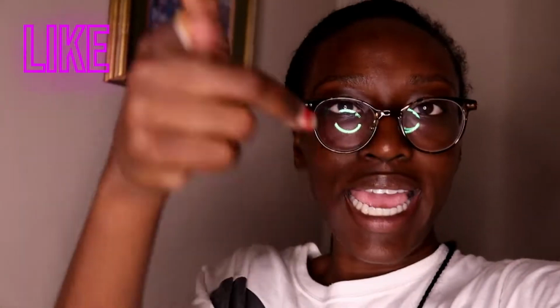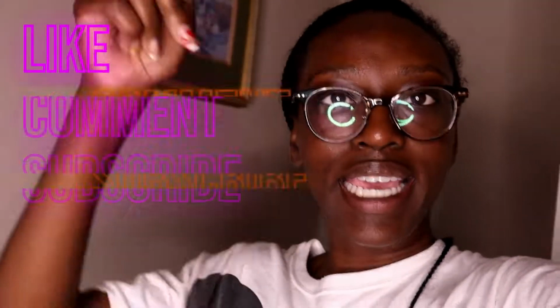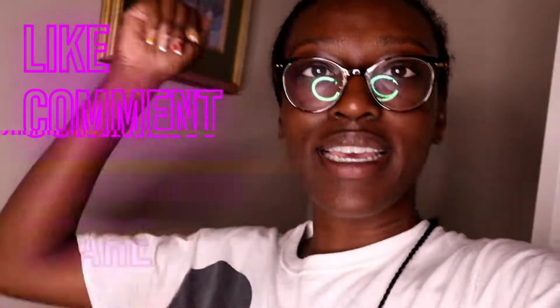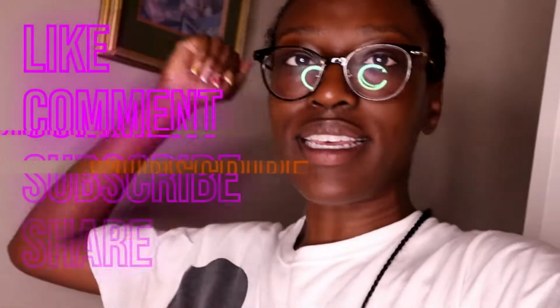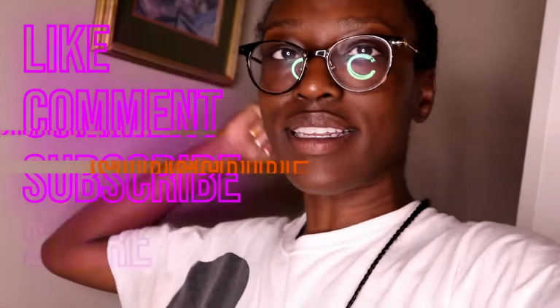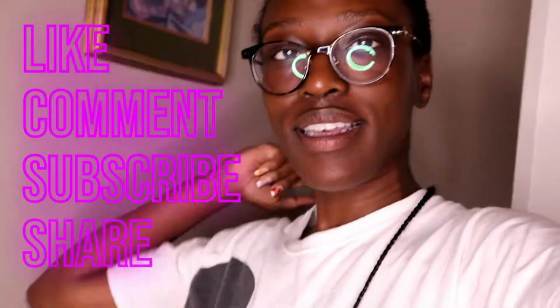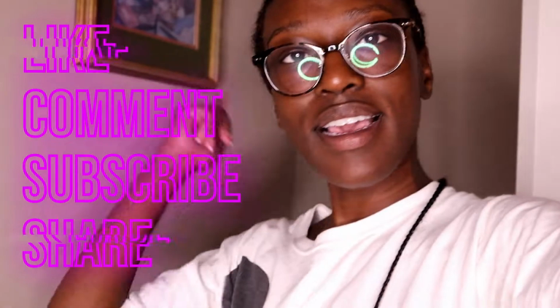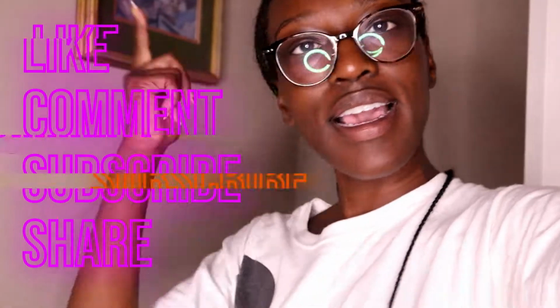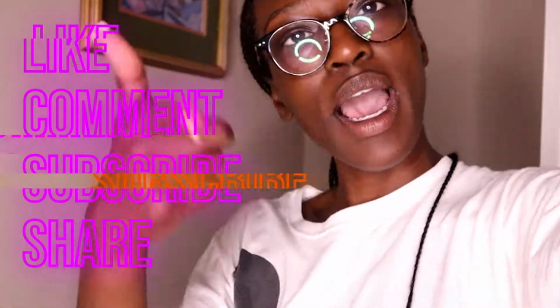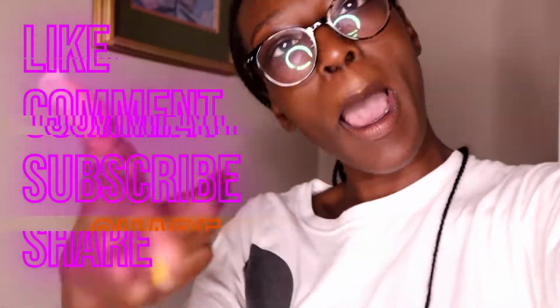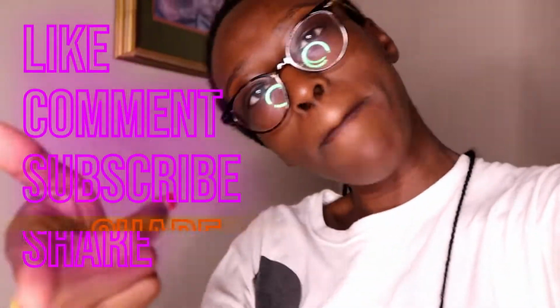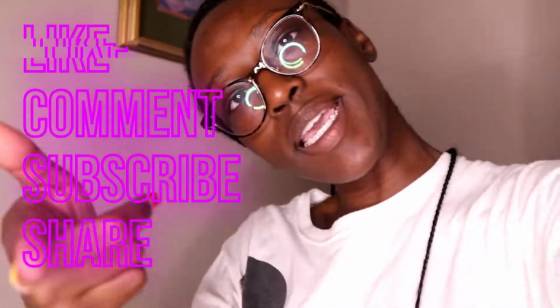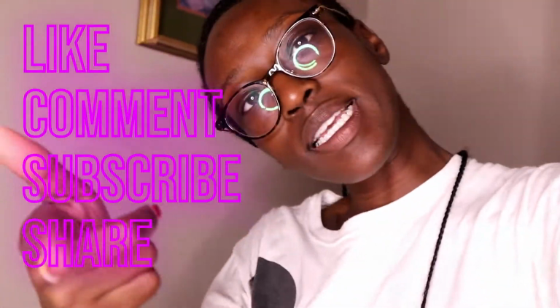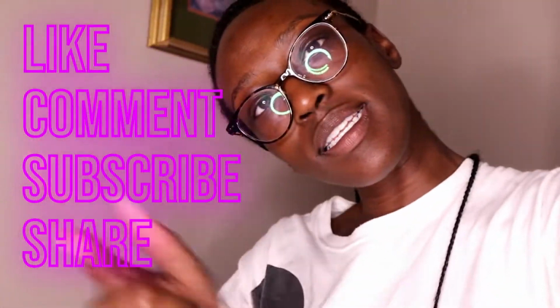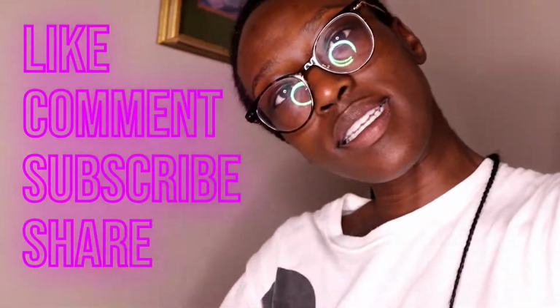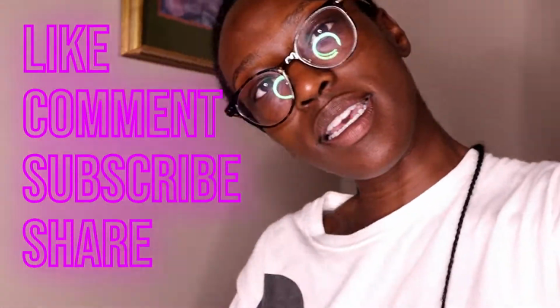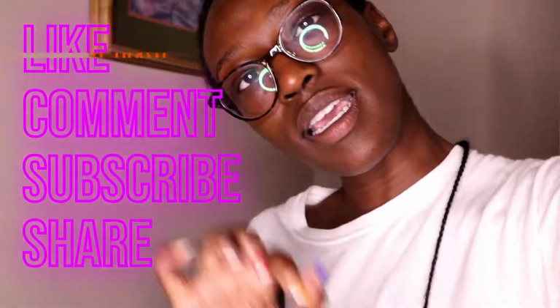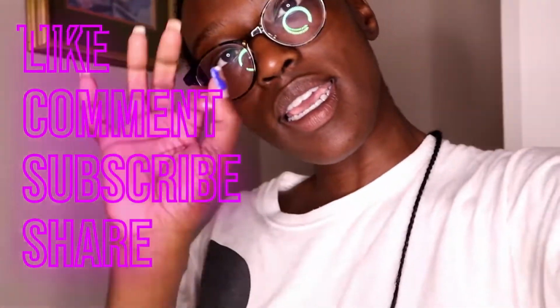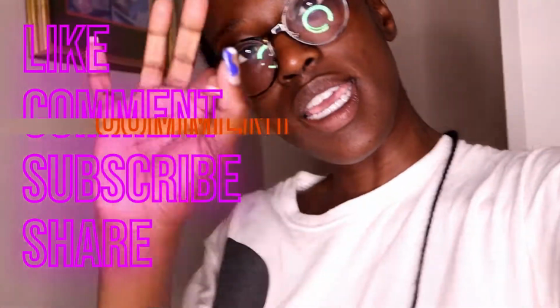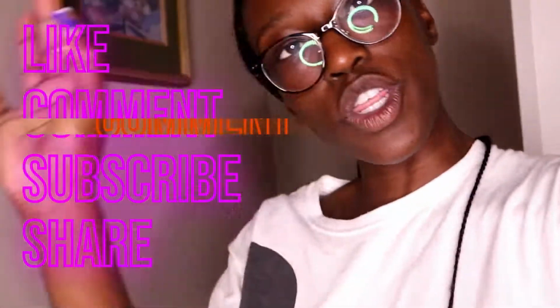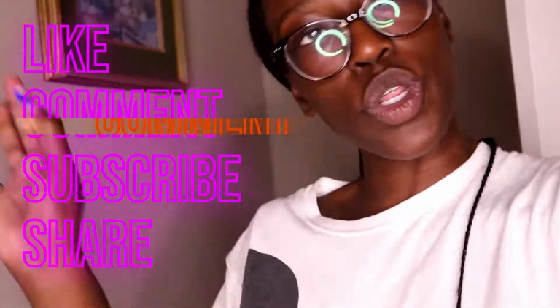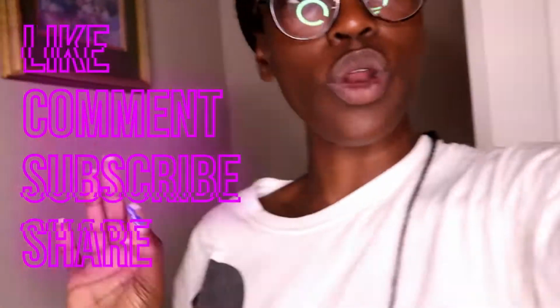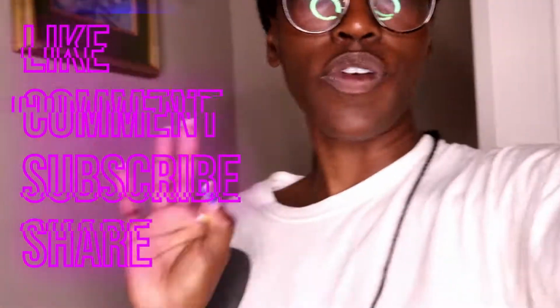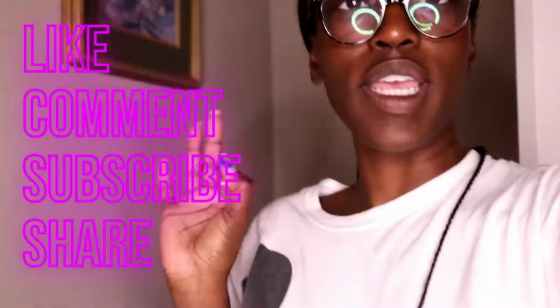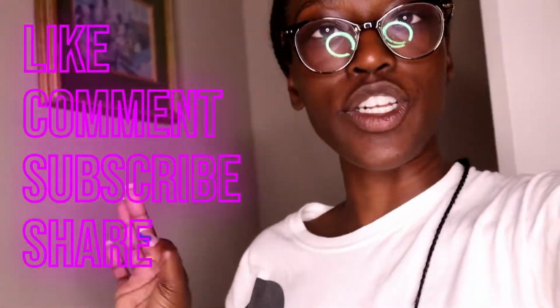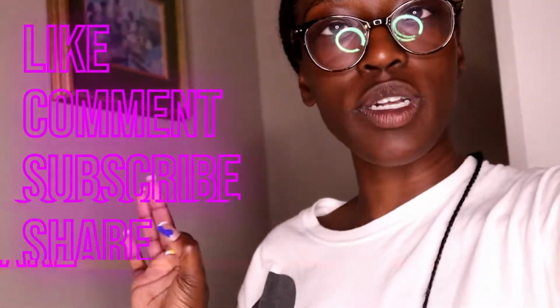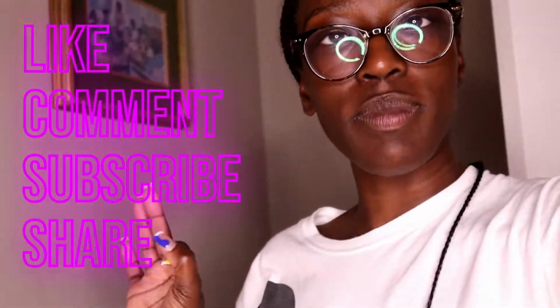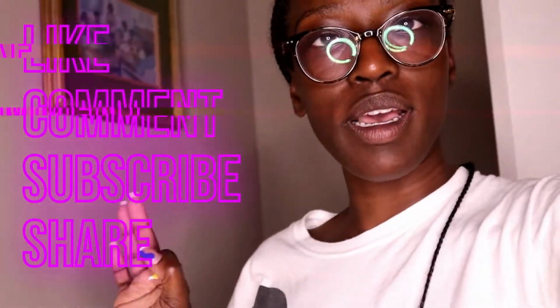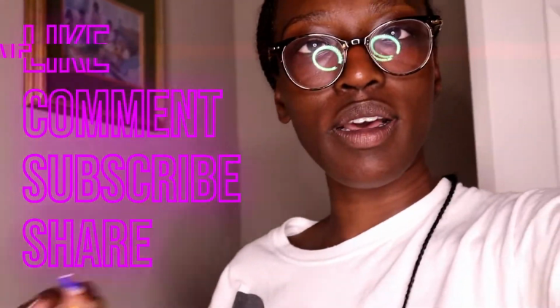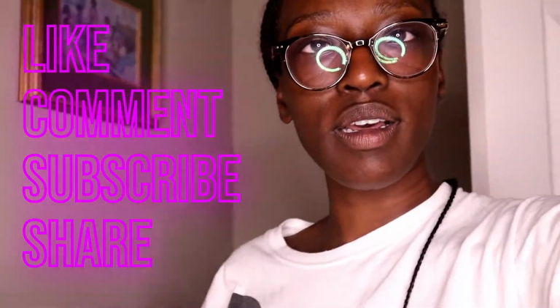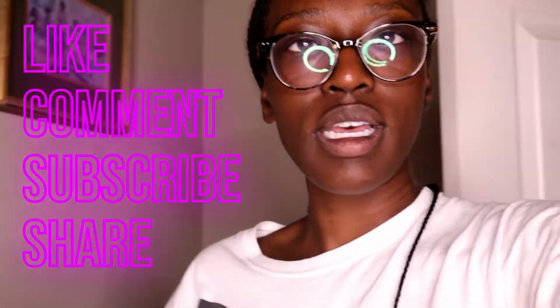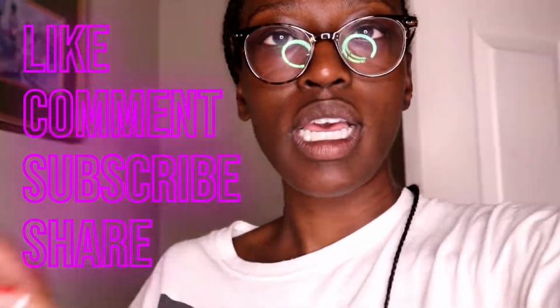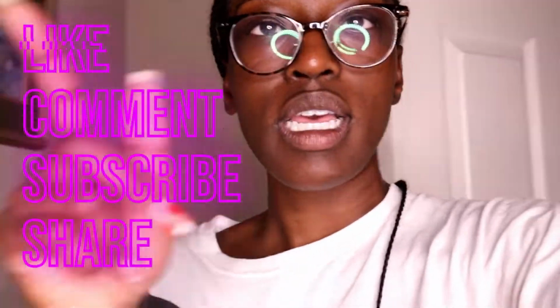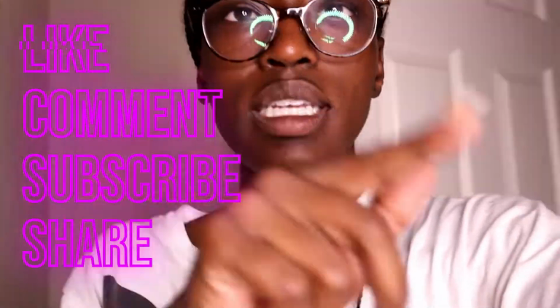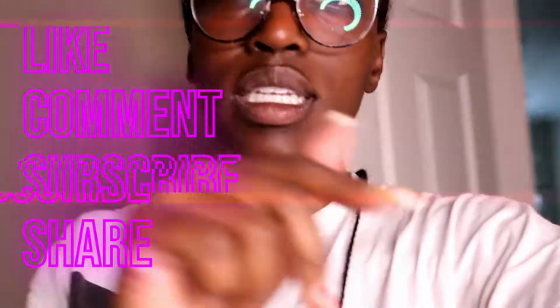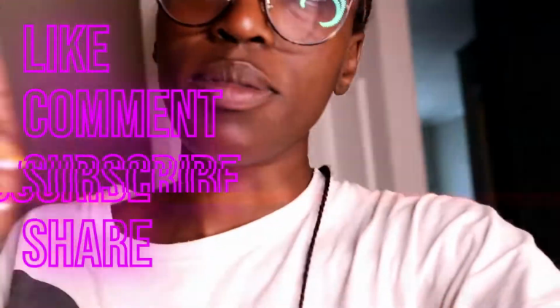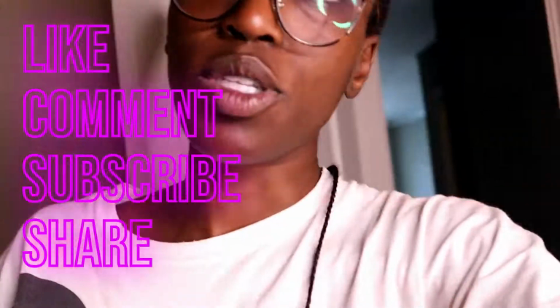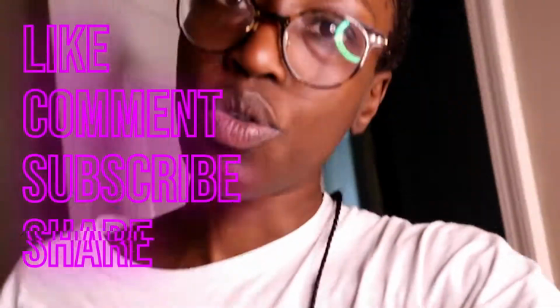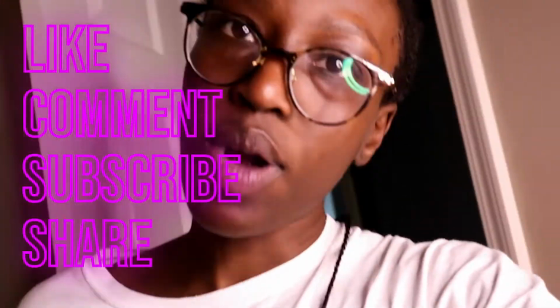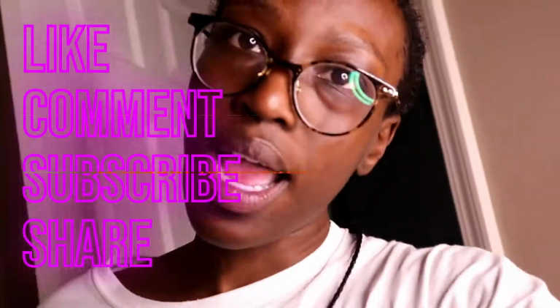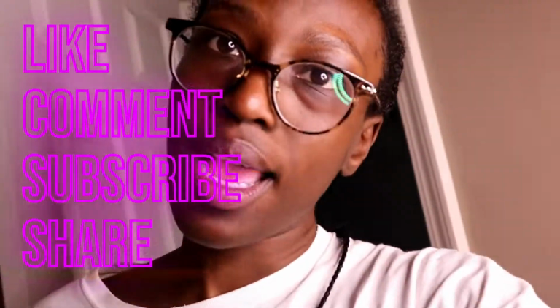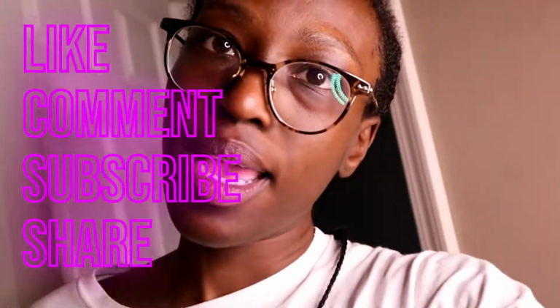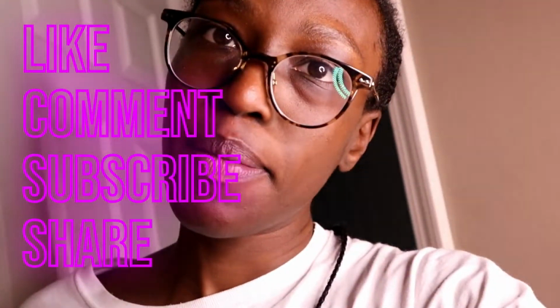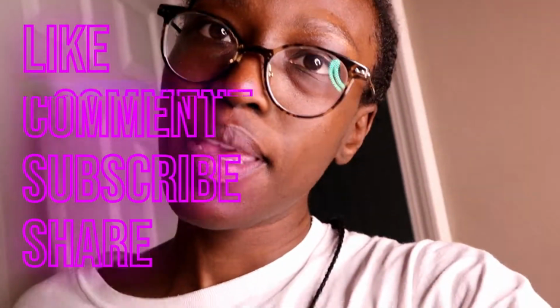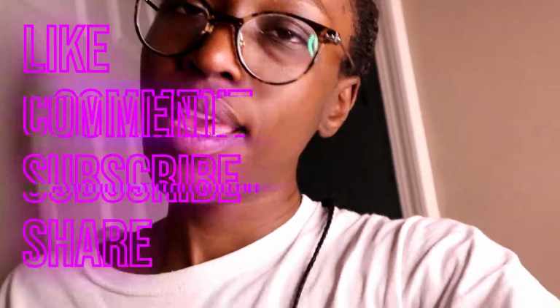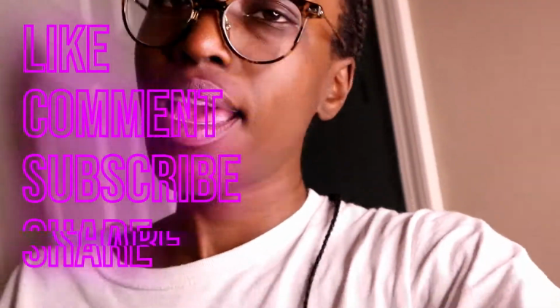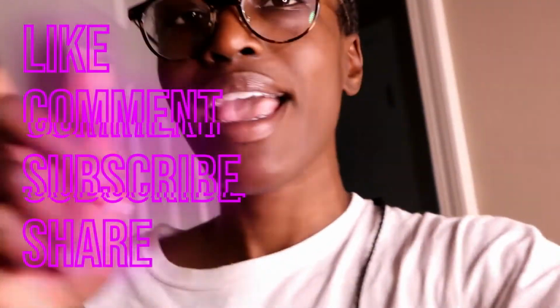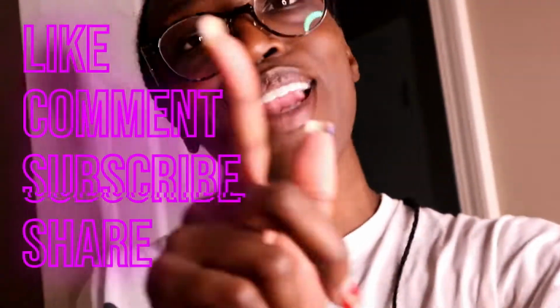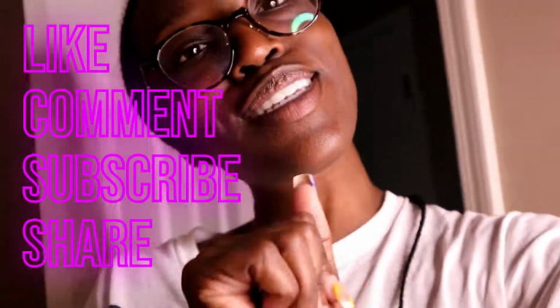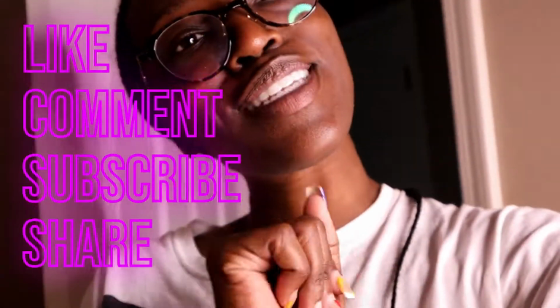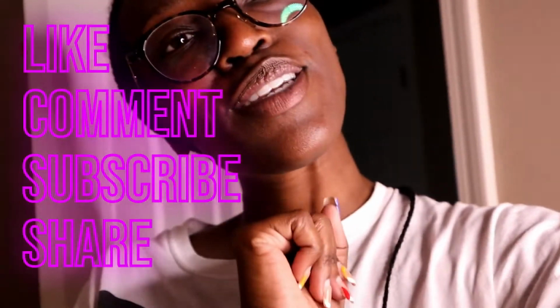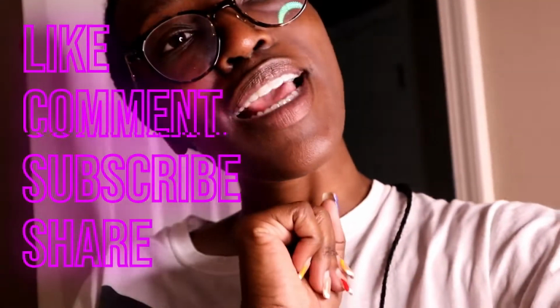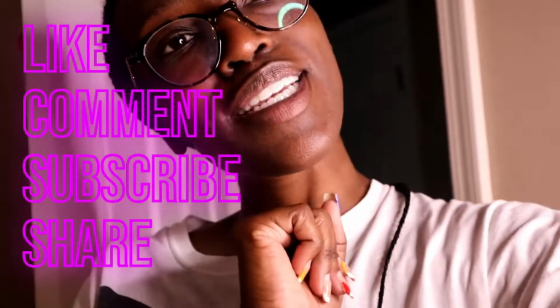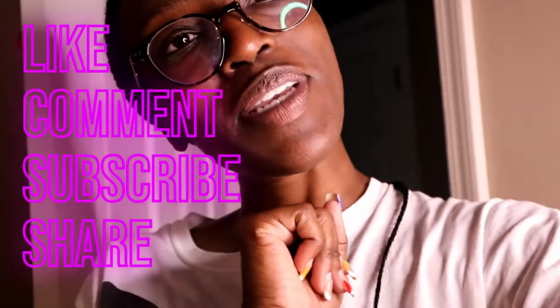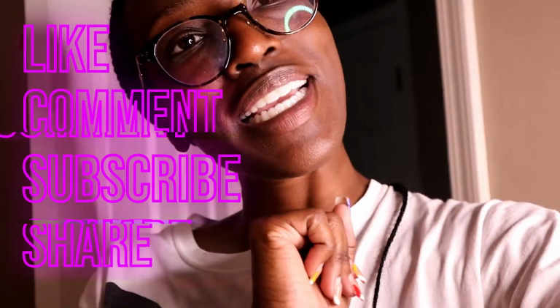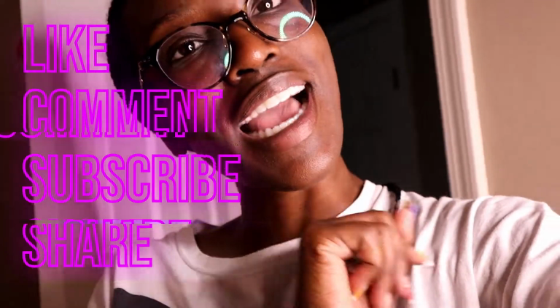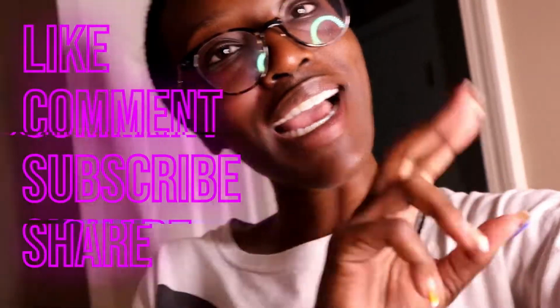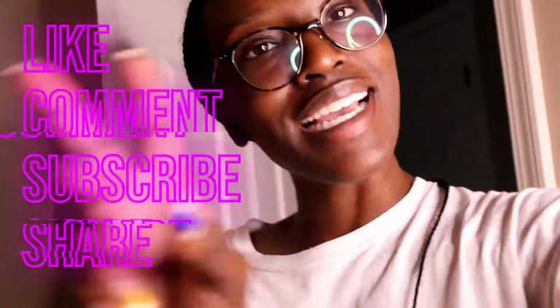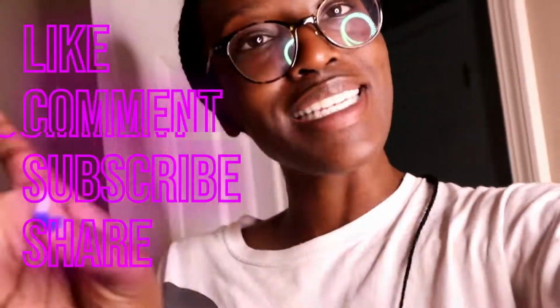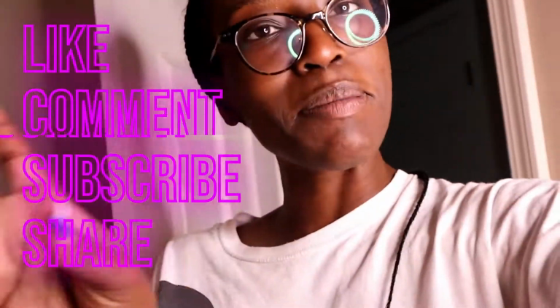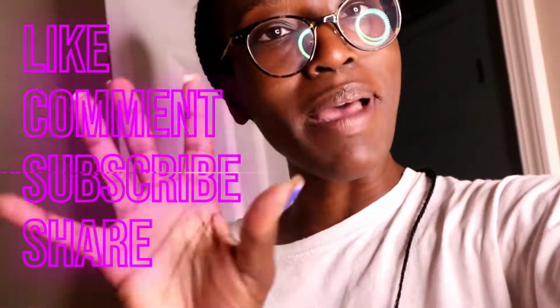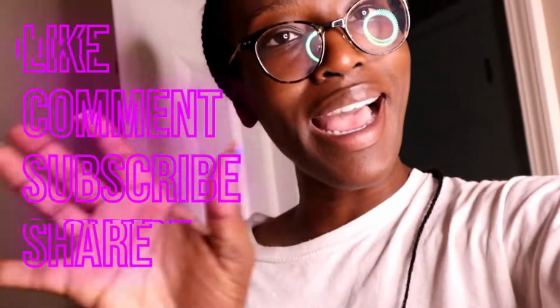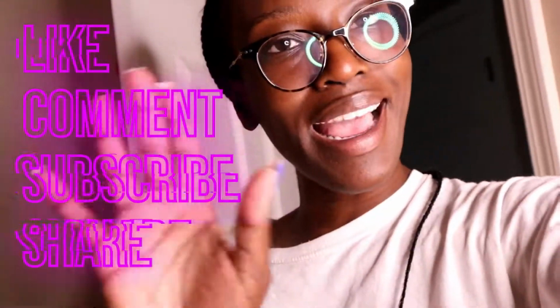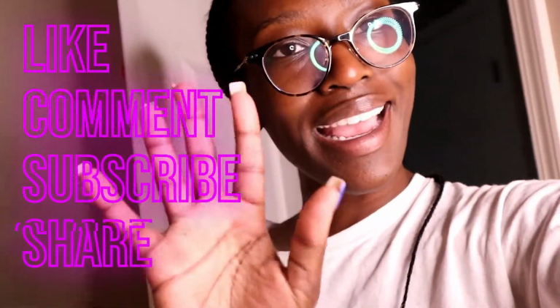Like, comment, hit the notification bell, subscribe, and I'll see you next week, guys. Bye!